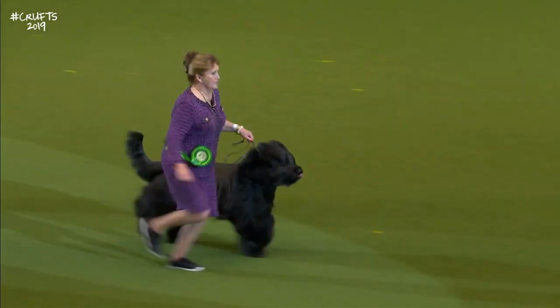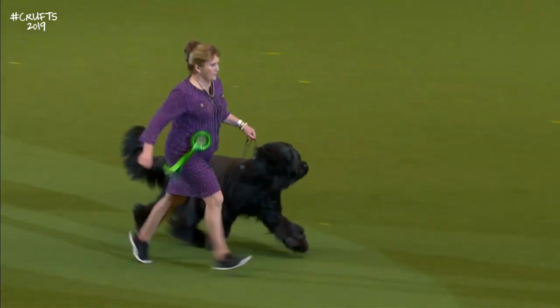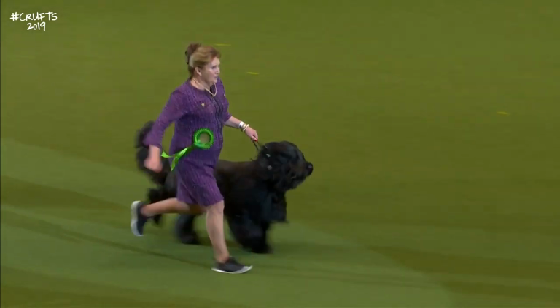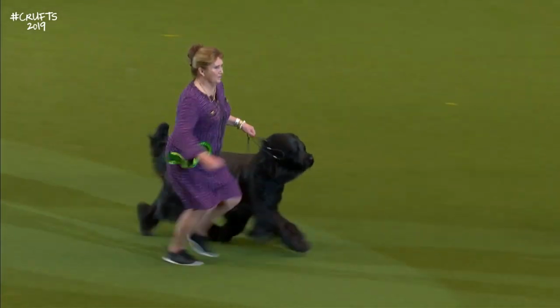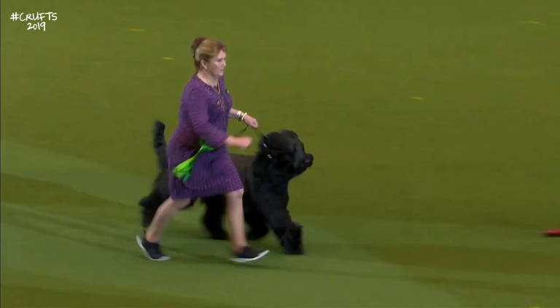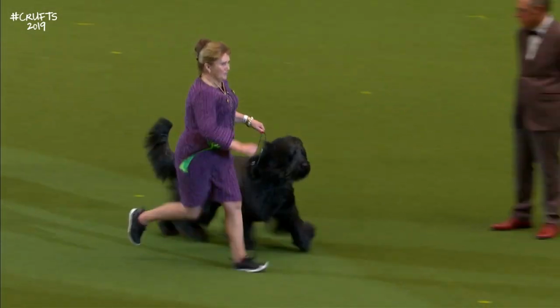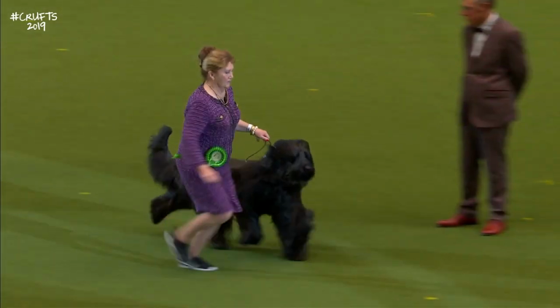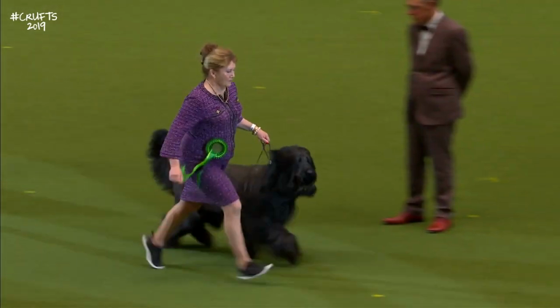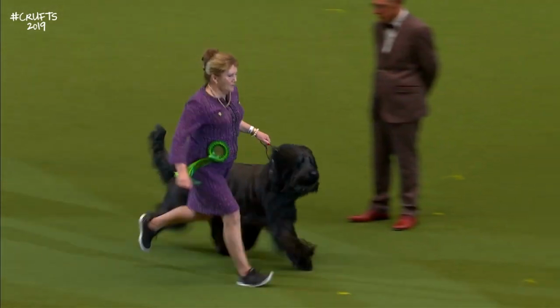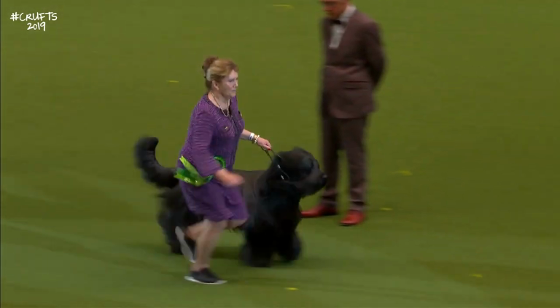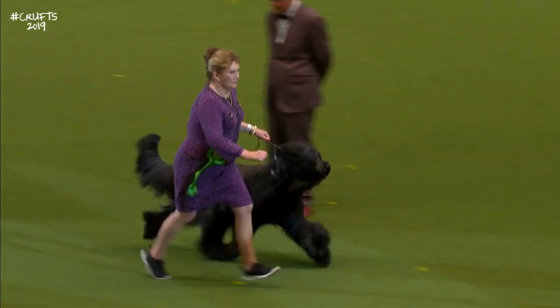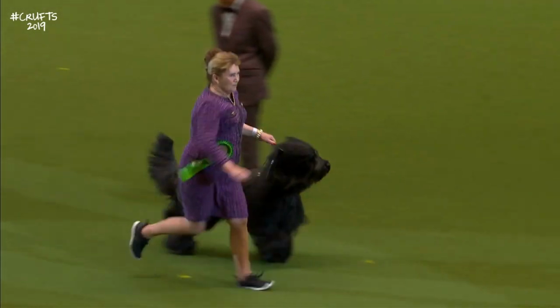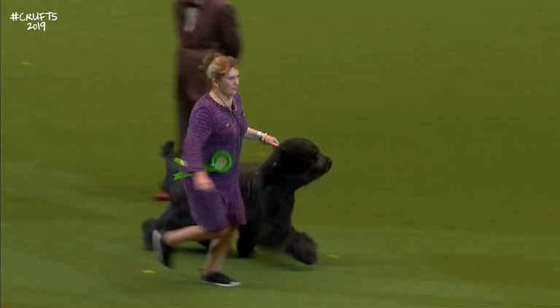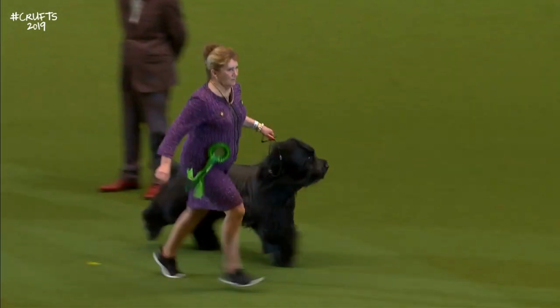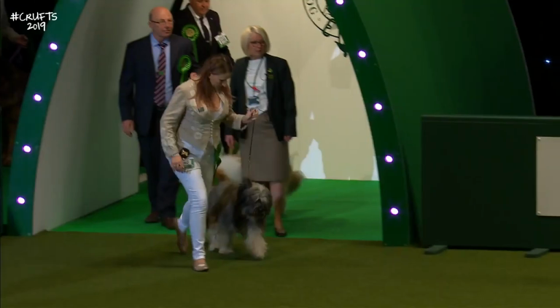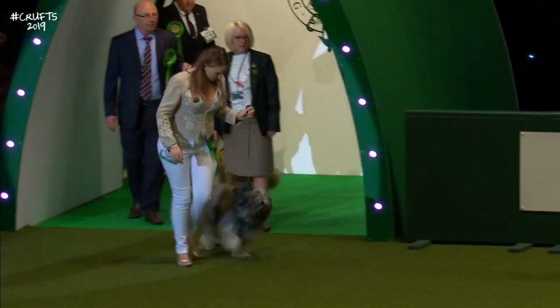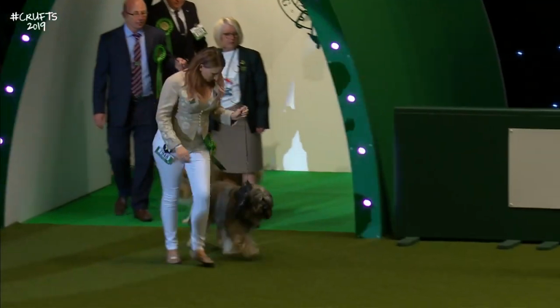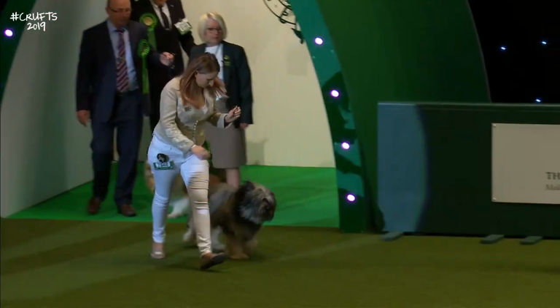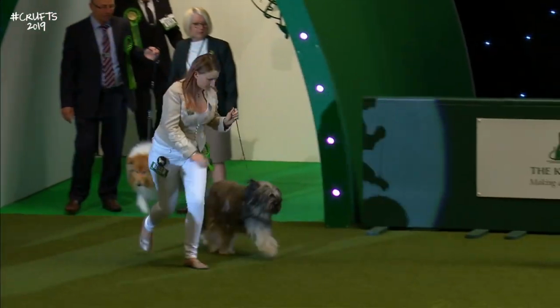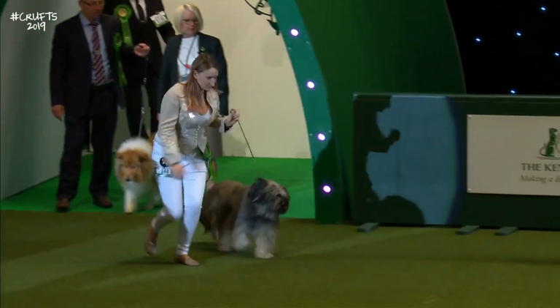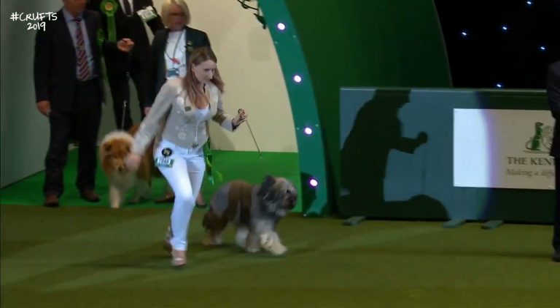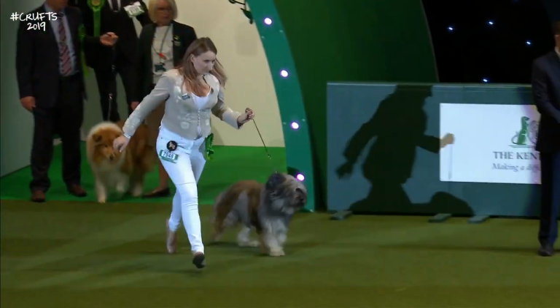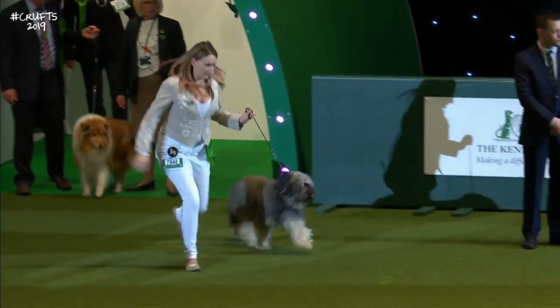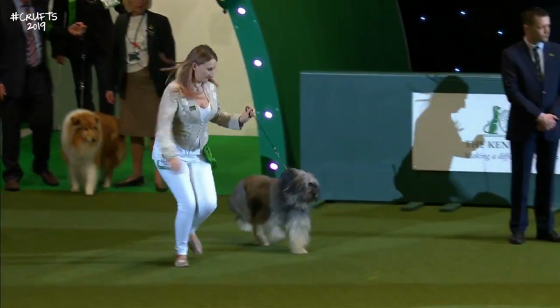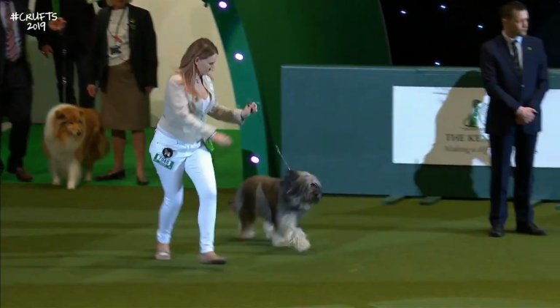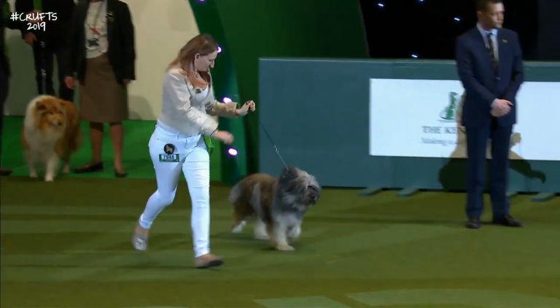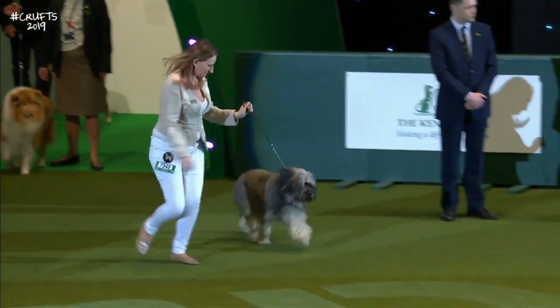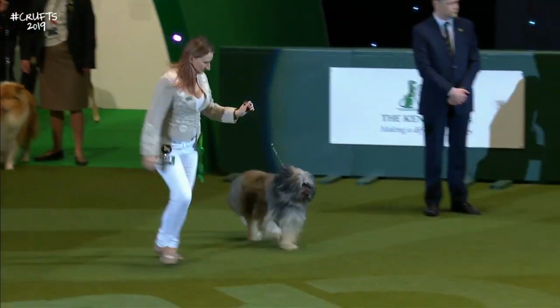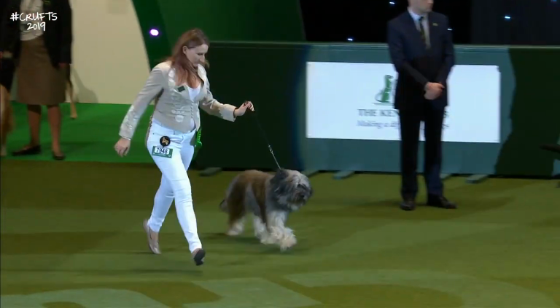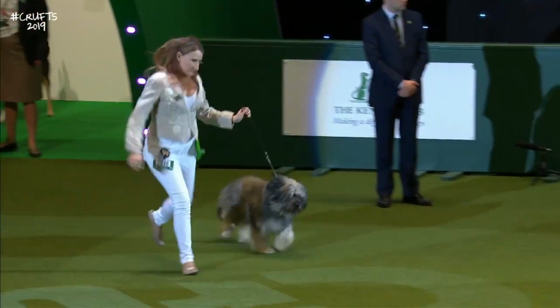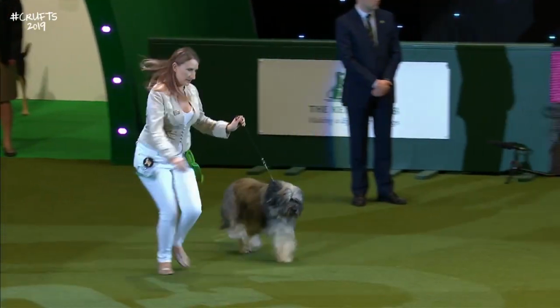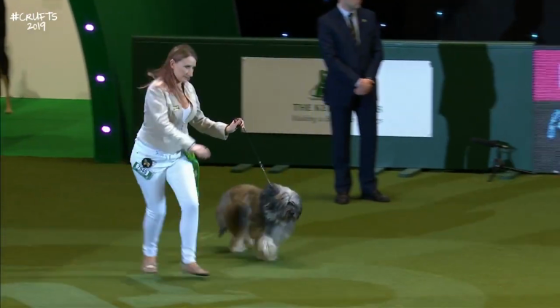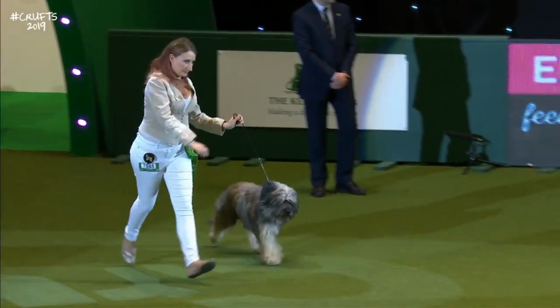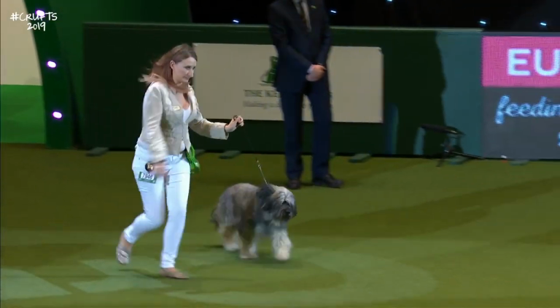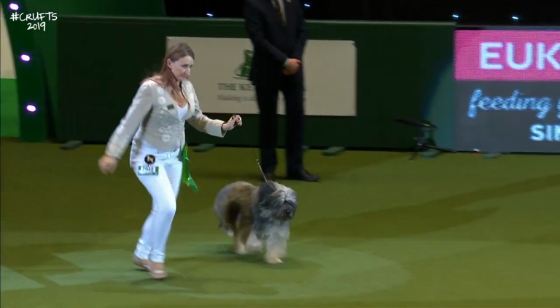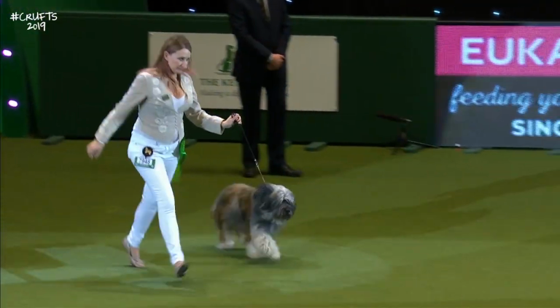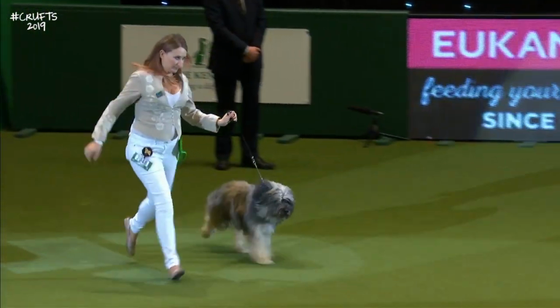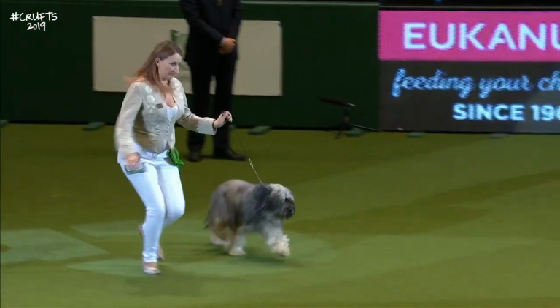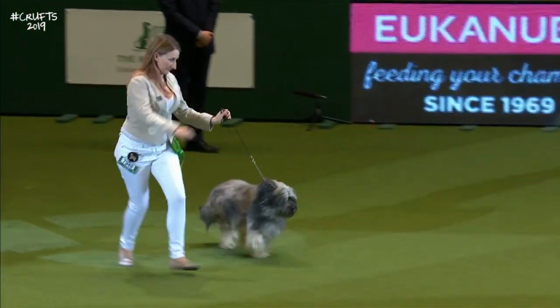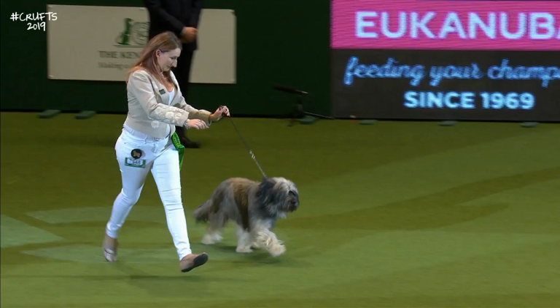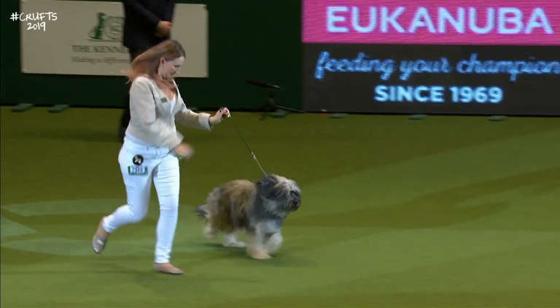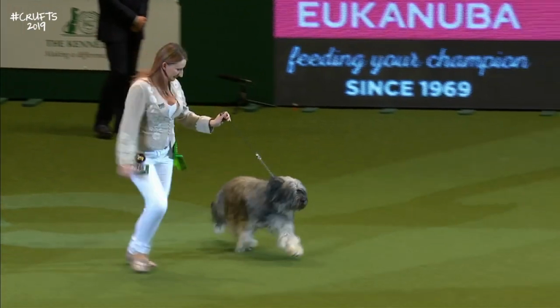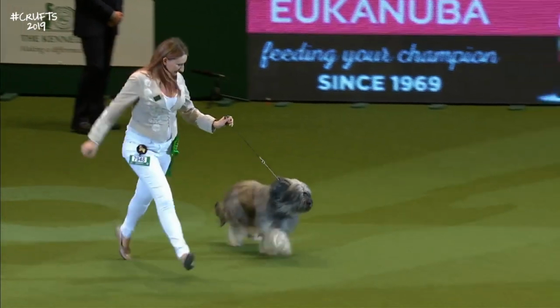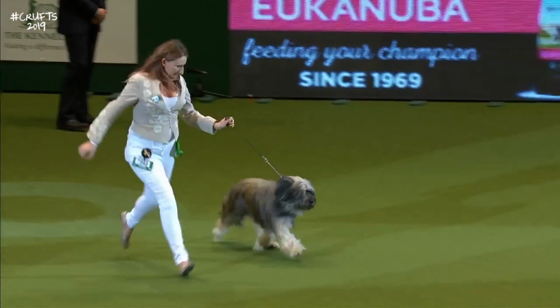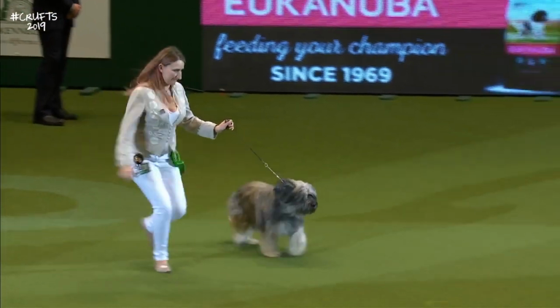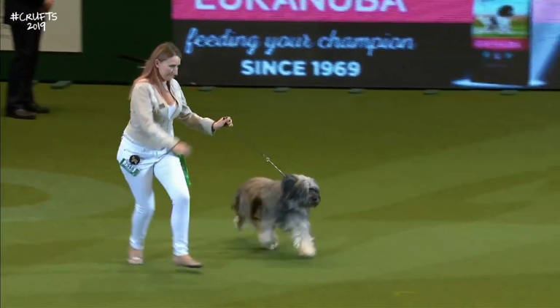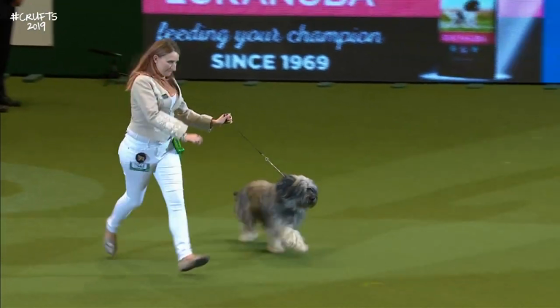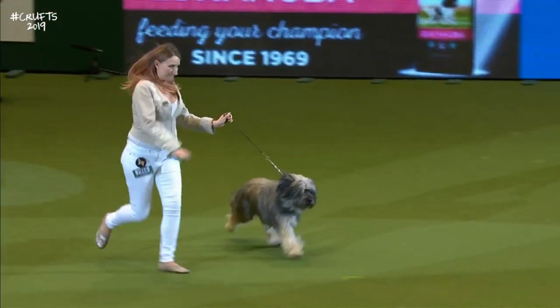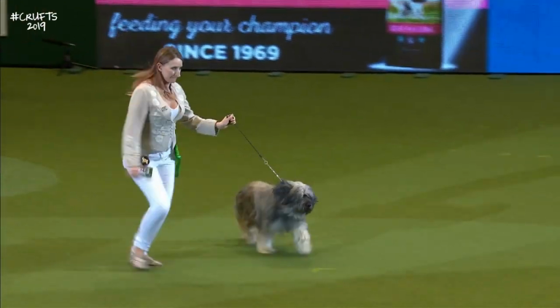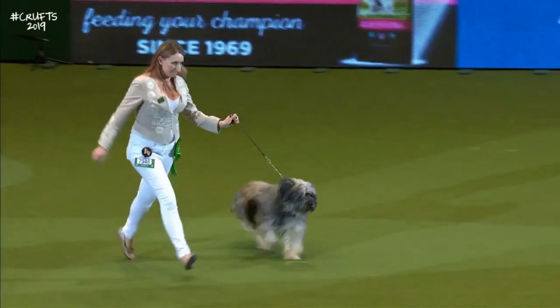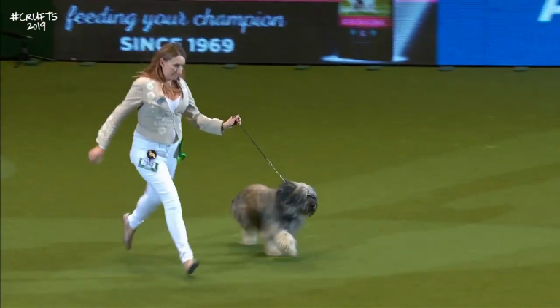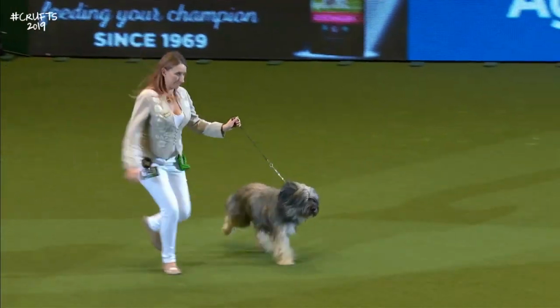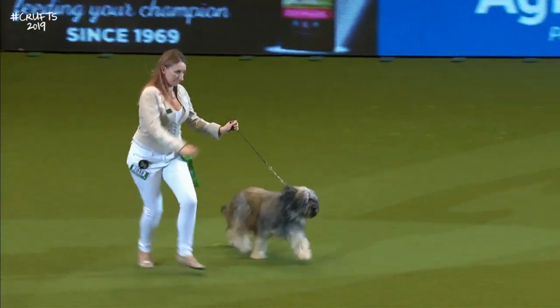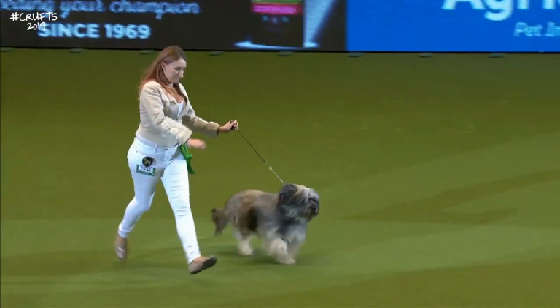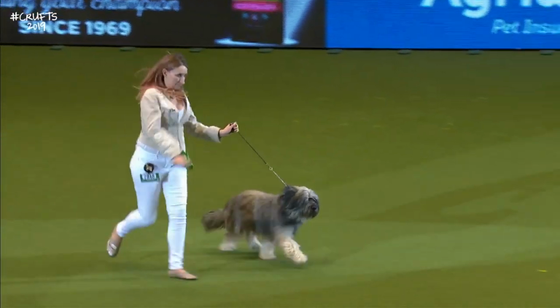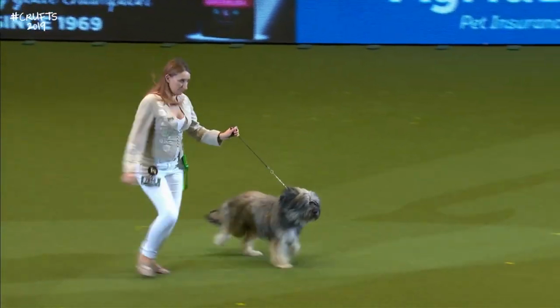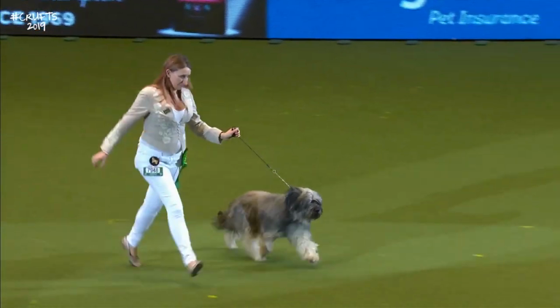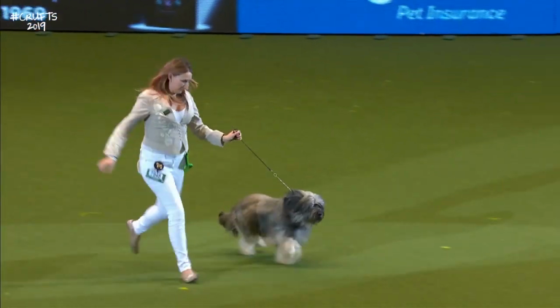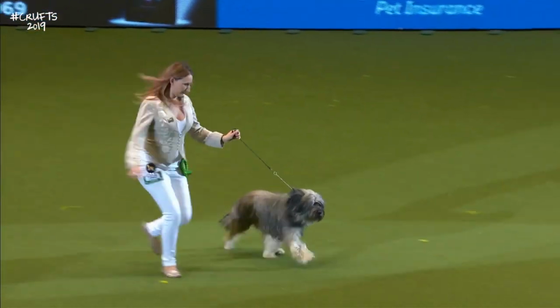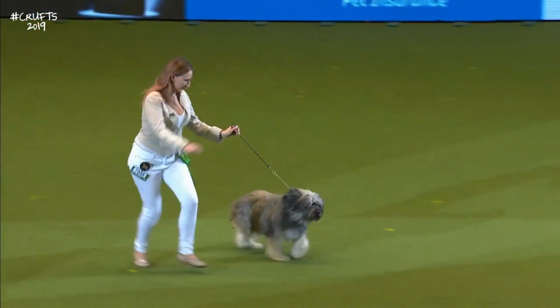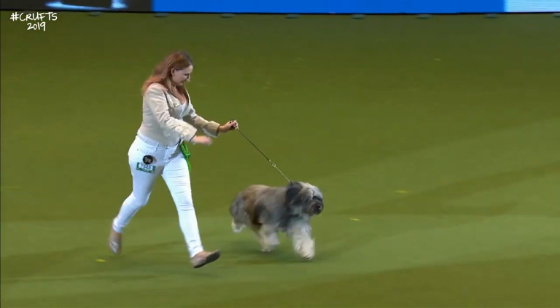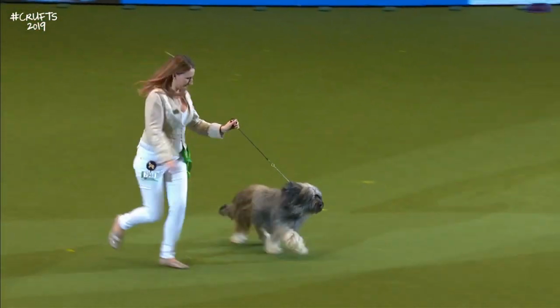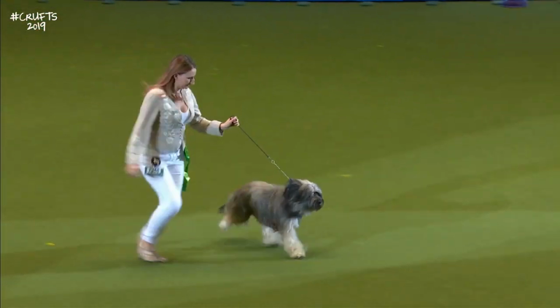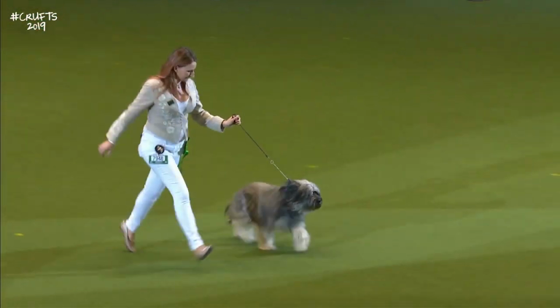Followed by the Catalan Sheepdog. The Catalan Sheepdog — came all the way from abroad.